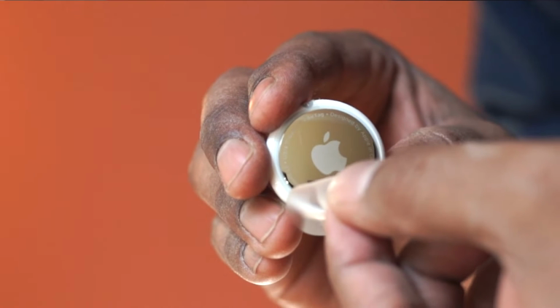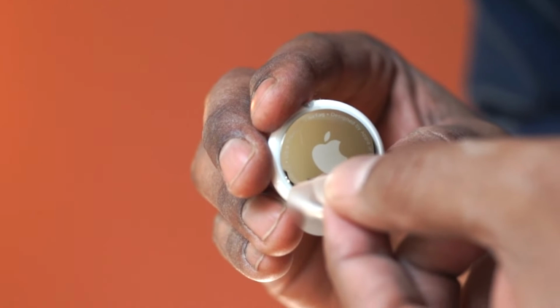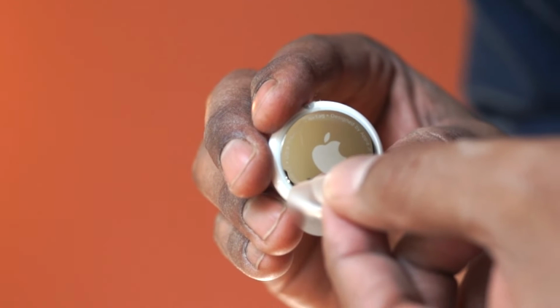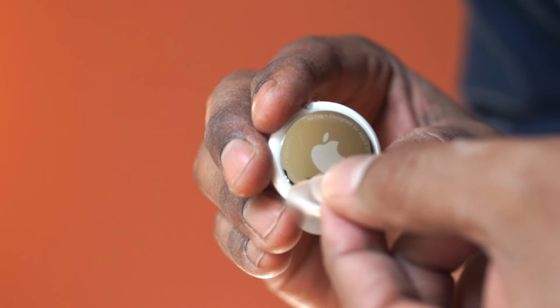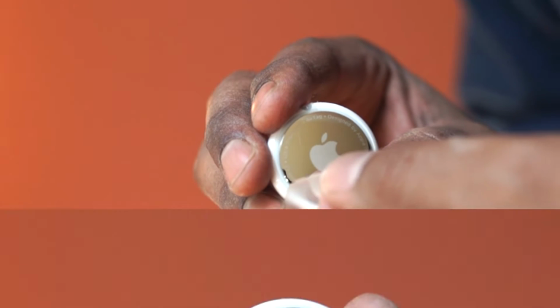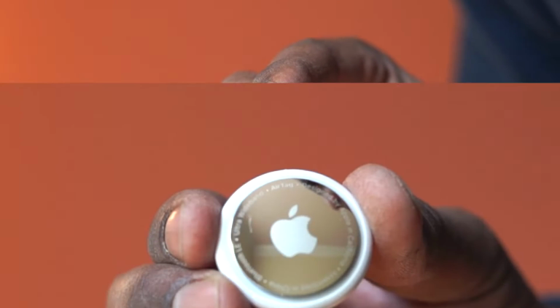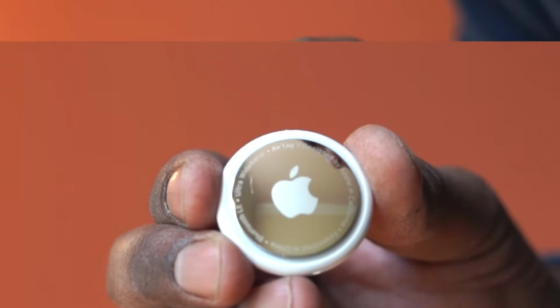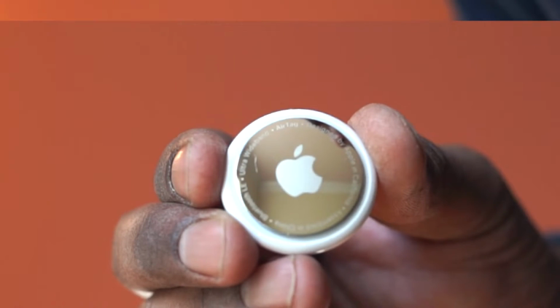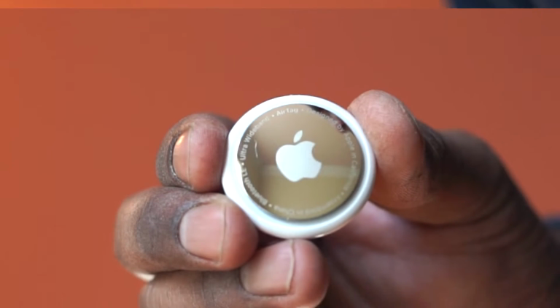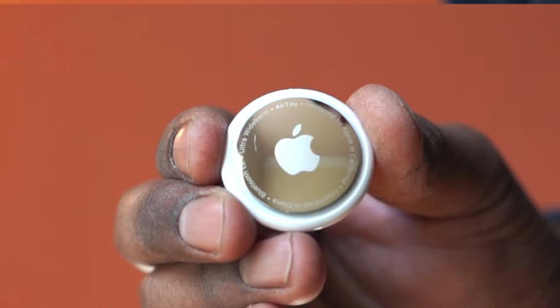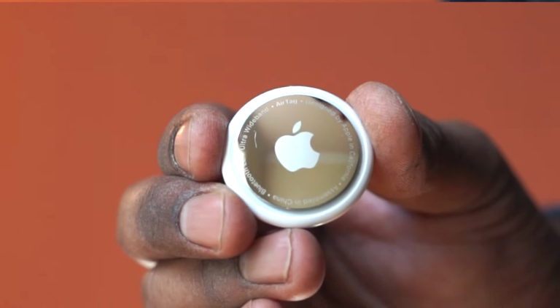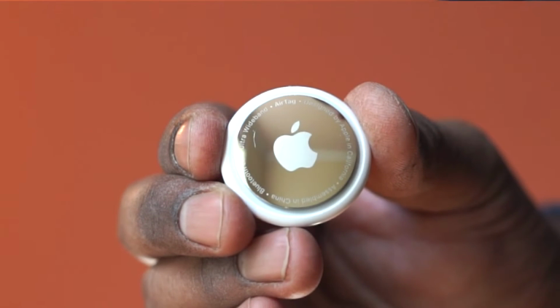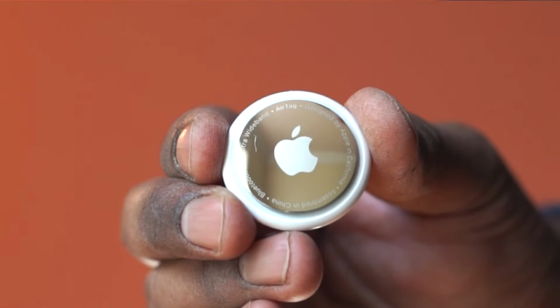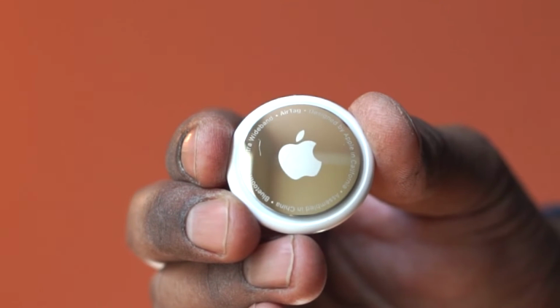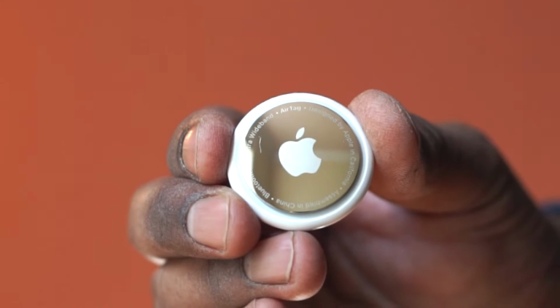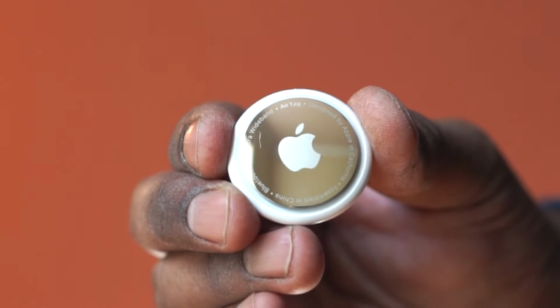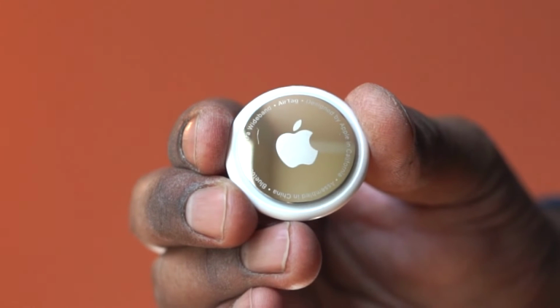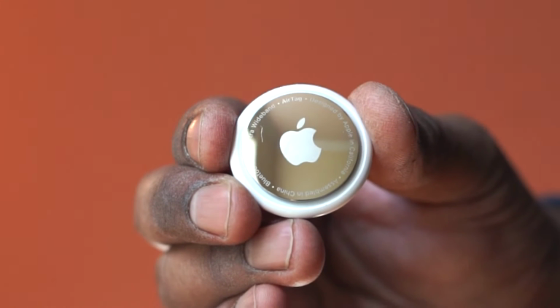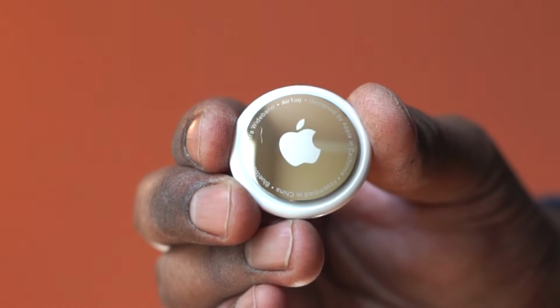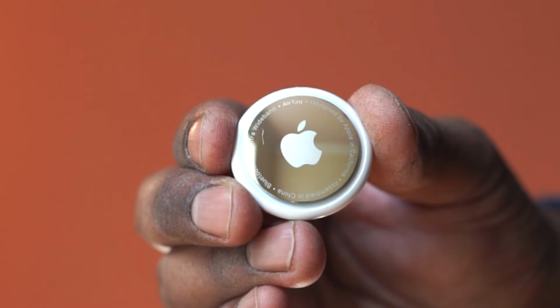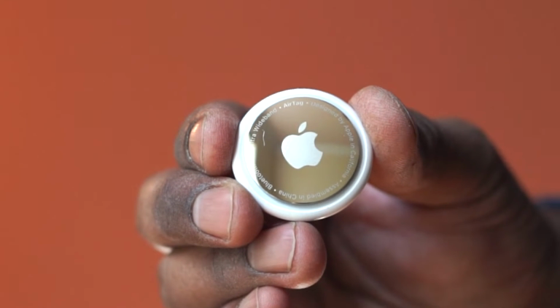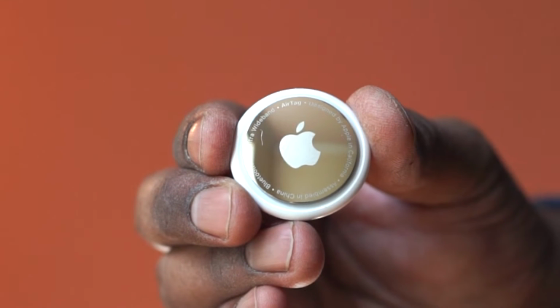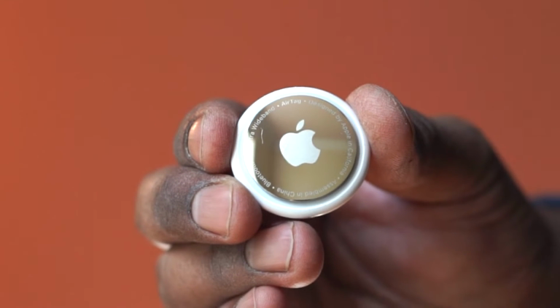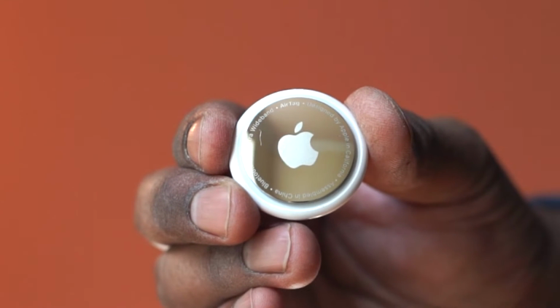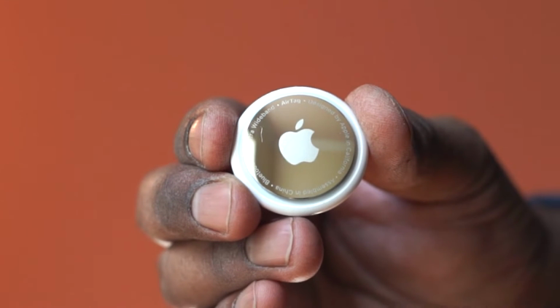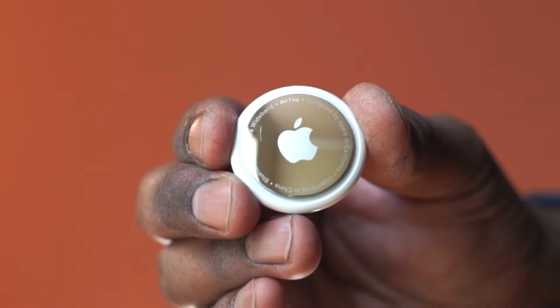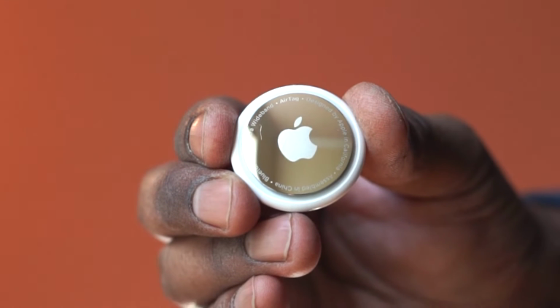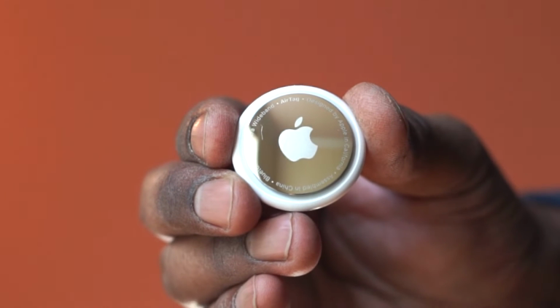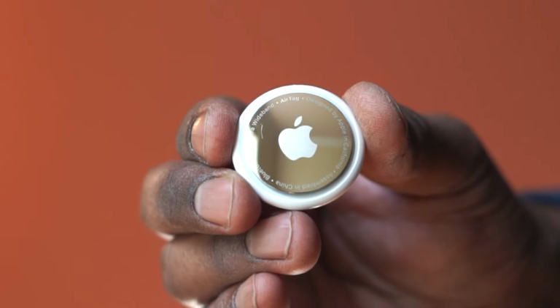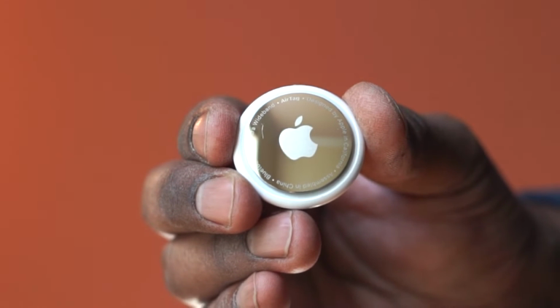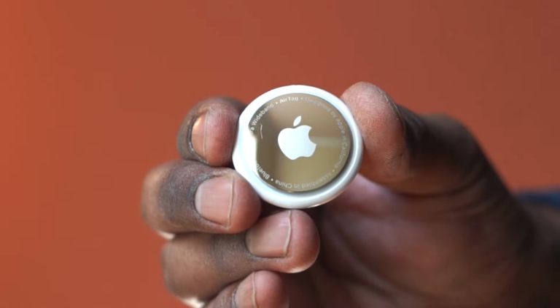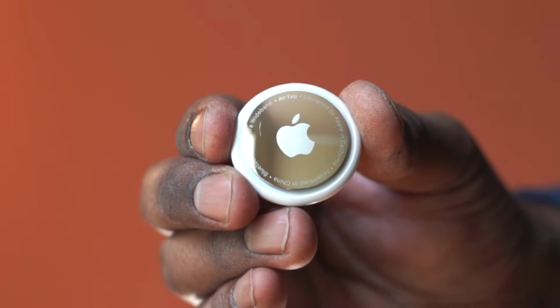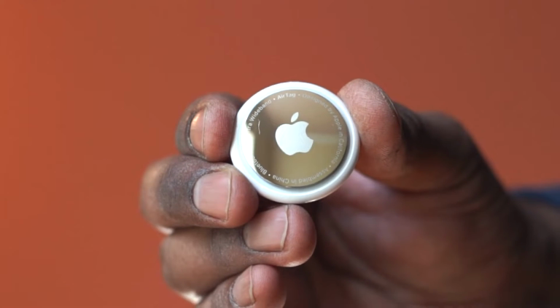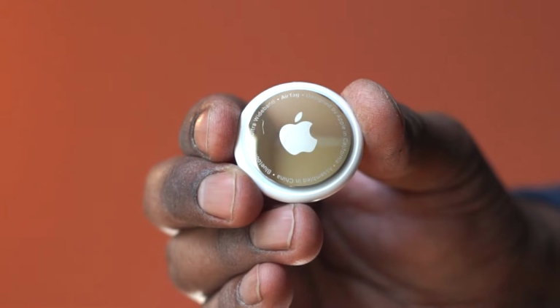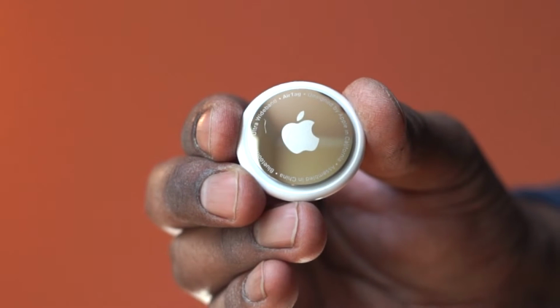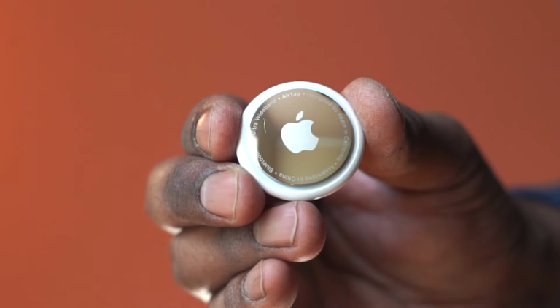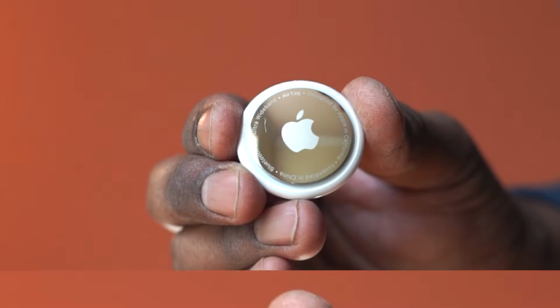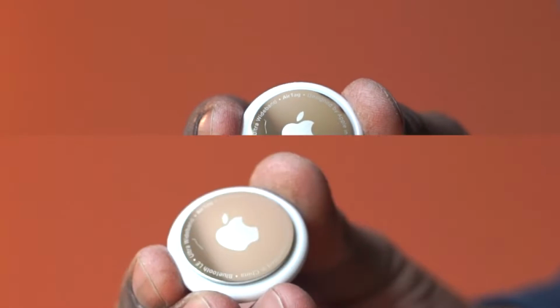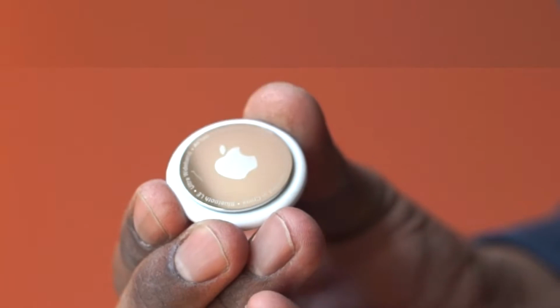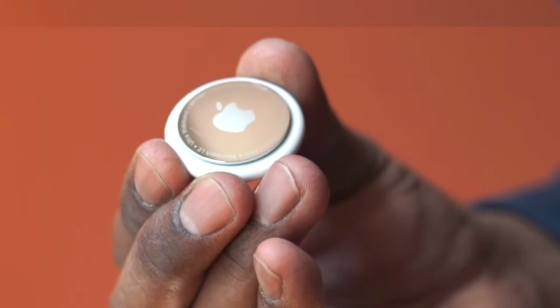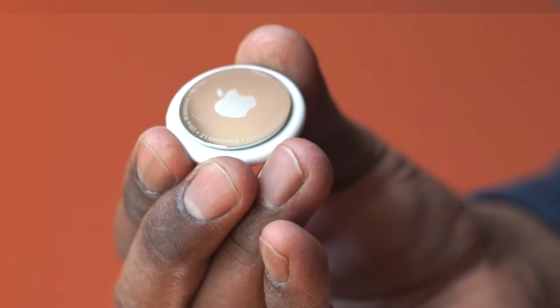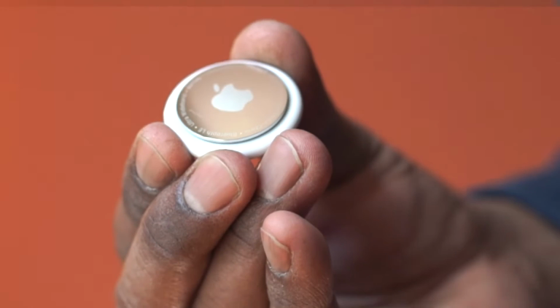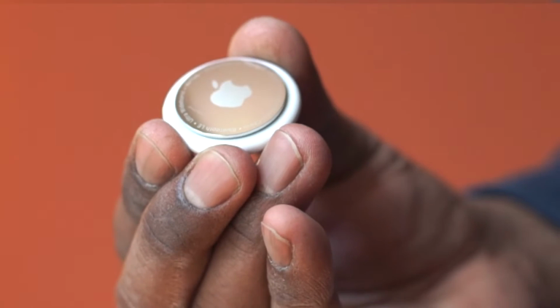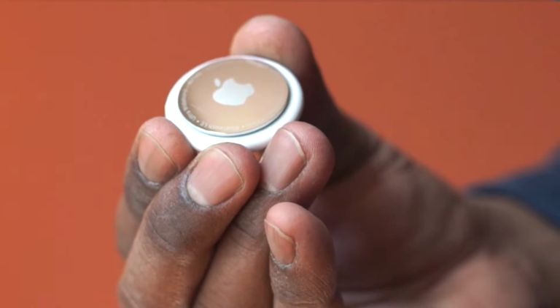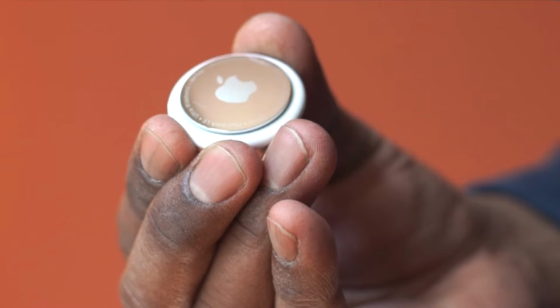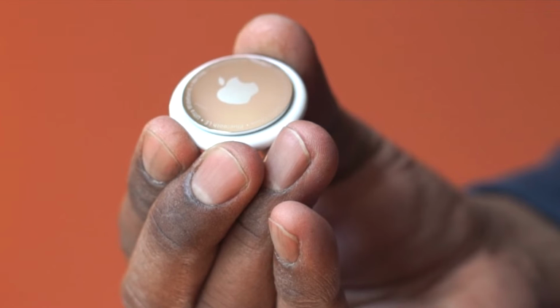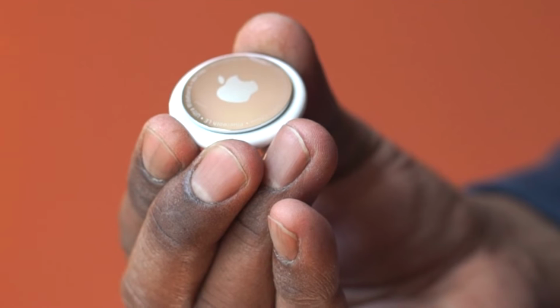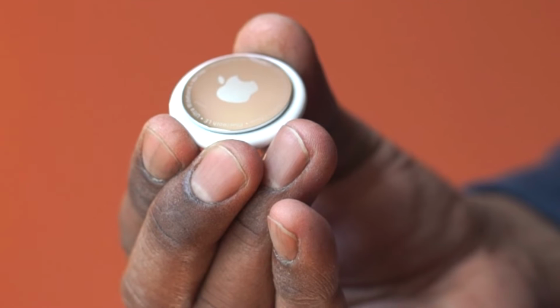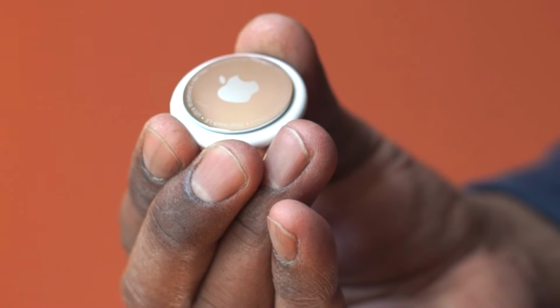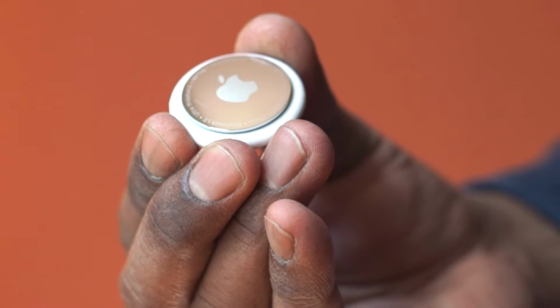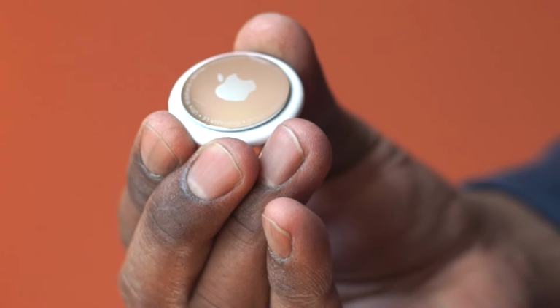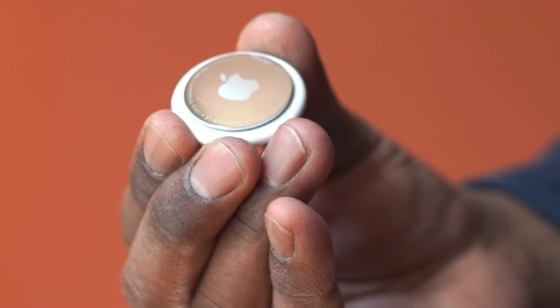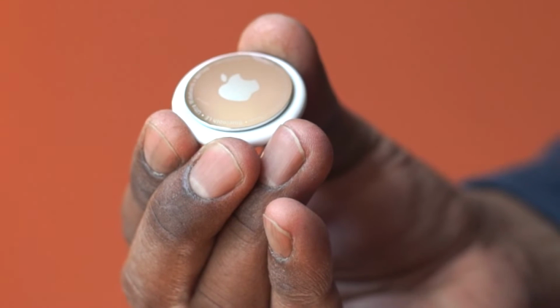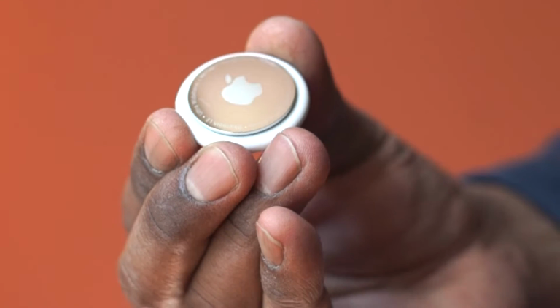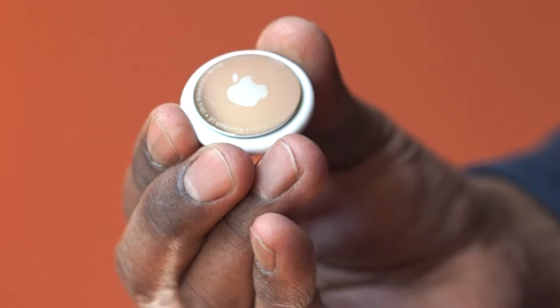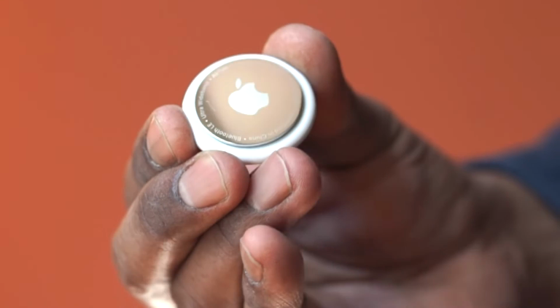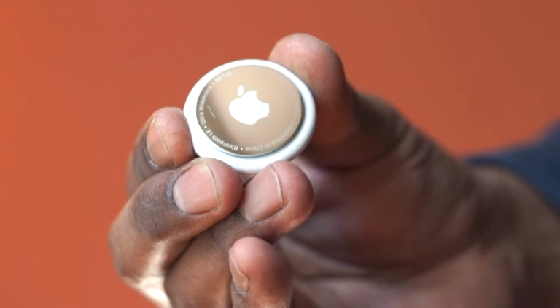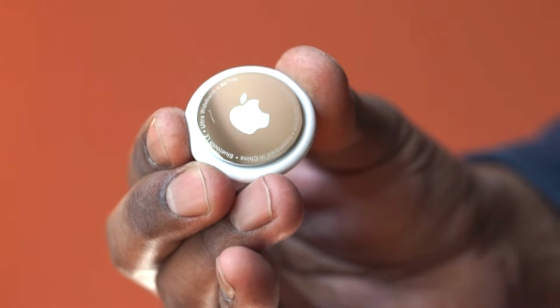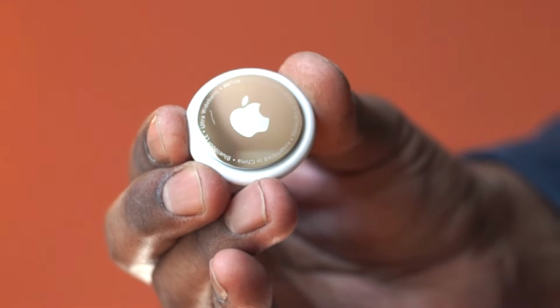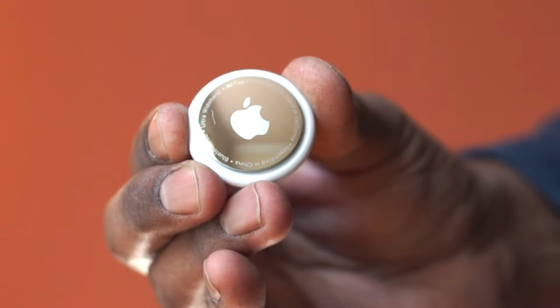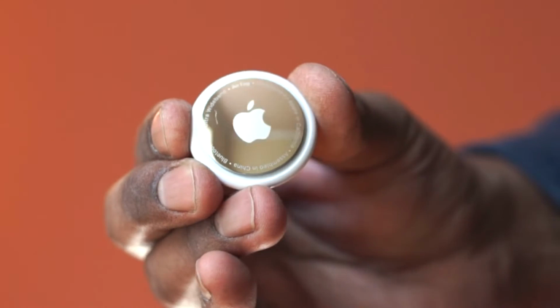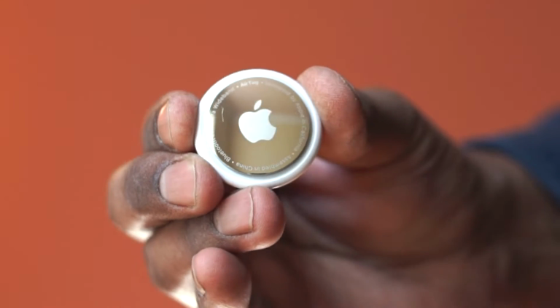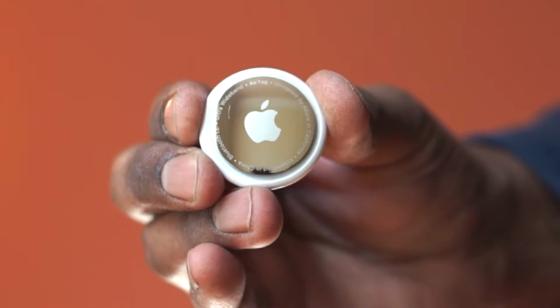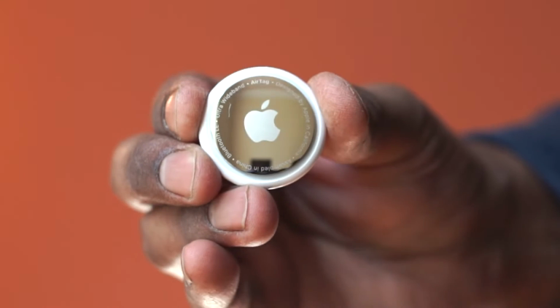The design looks compact, and you can get colorful accessories. This has a lithium metal battery.